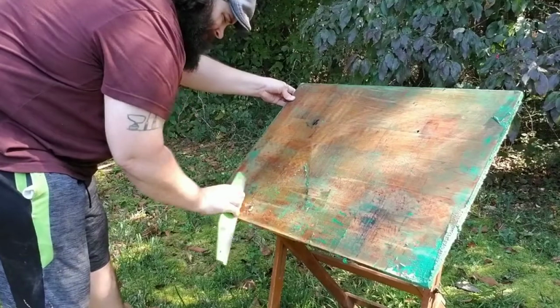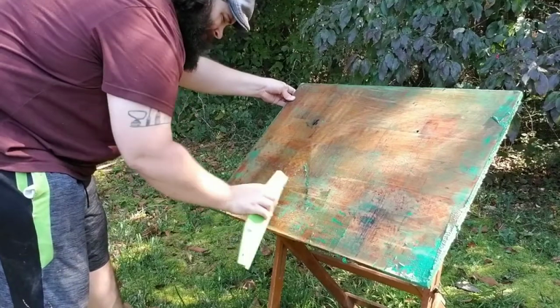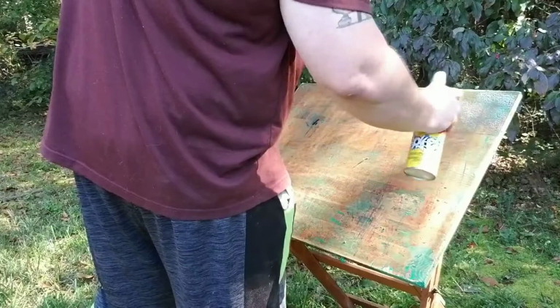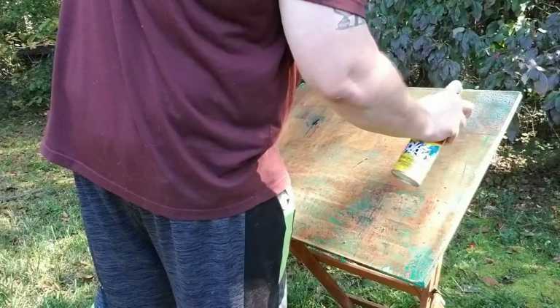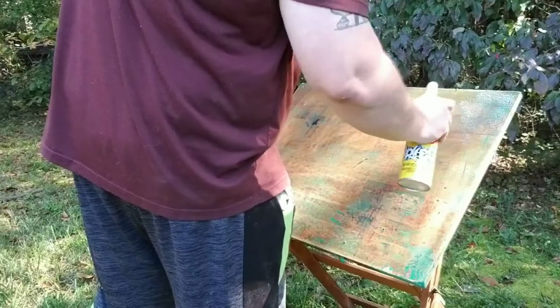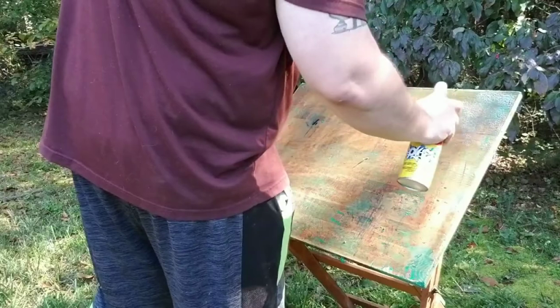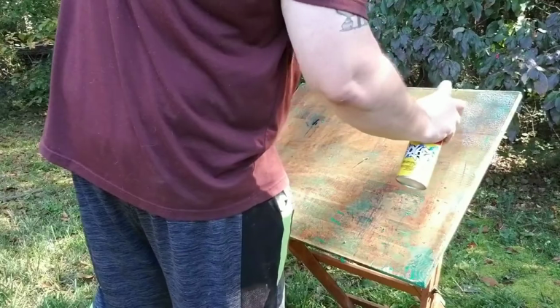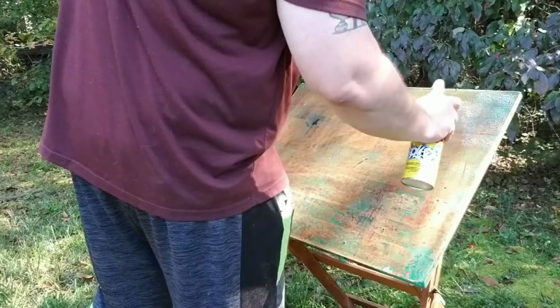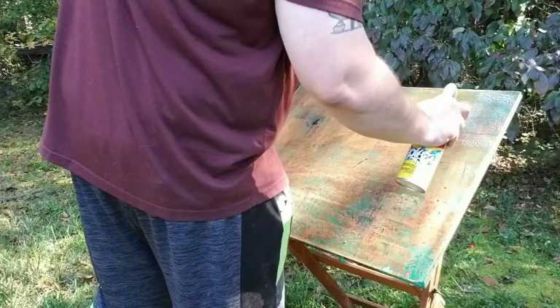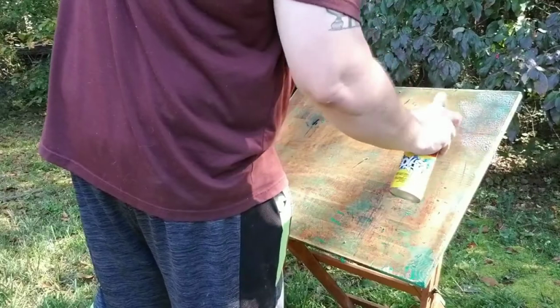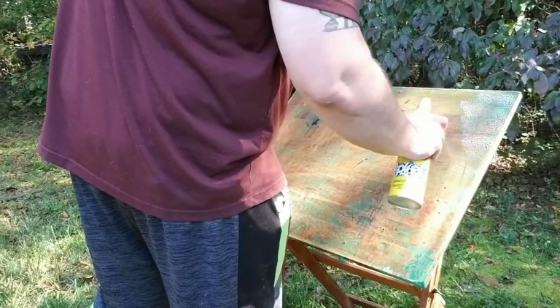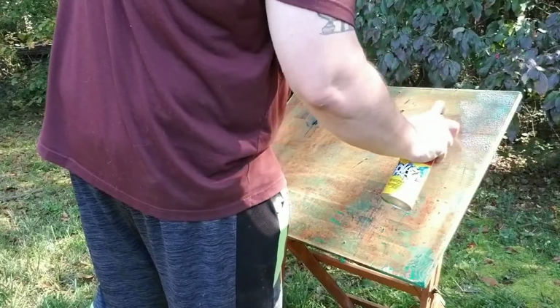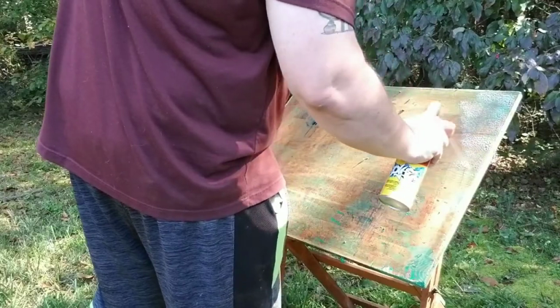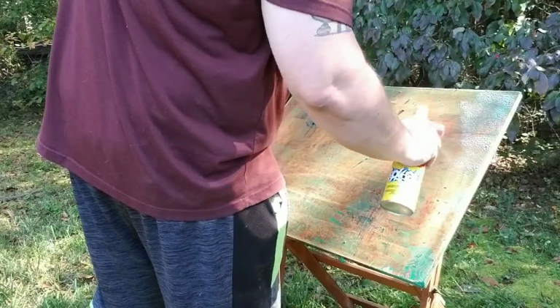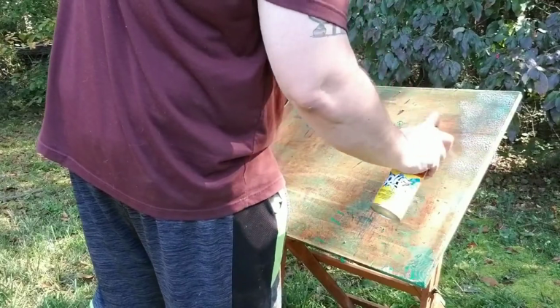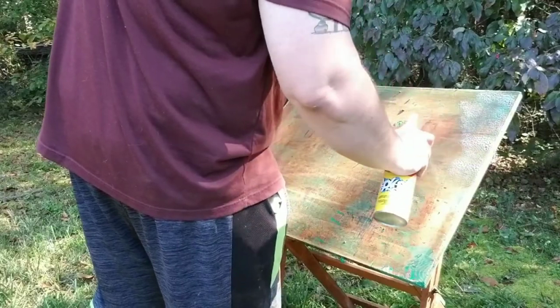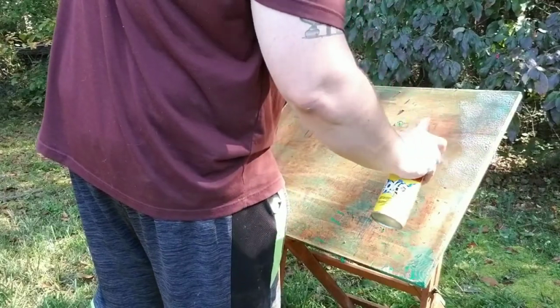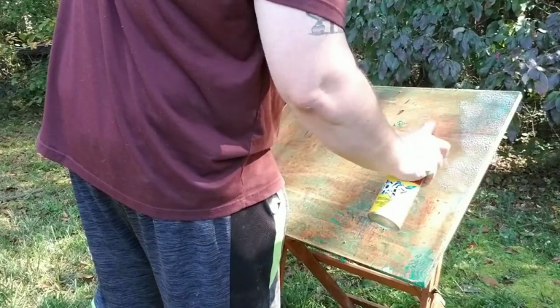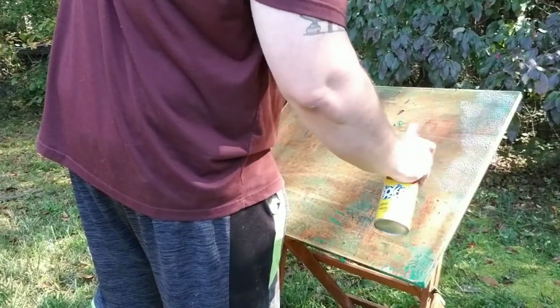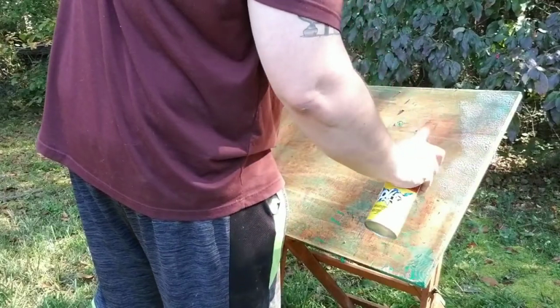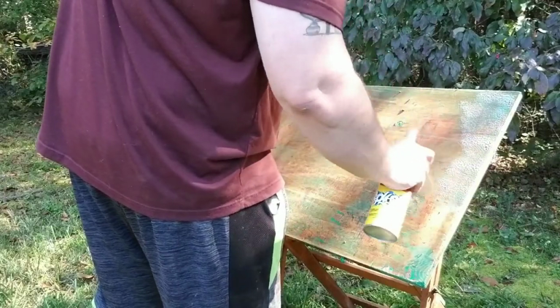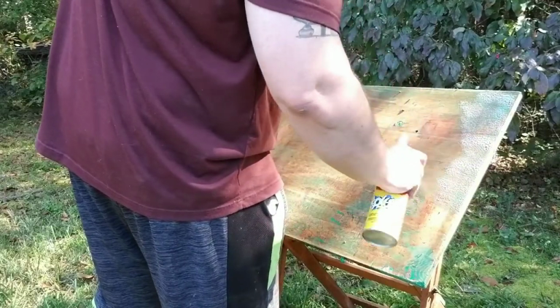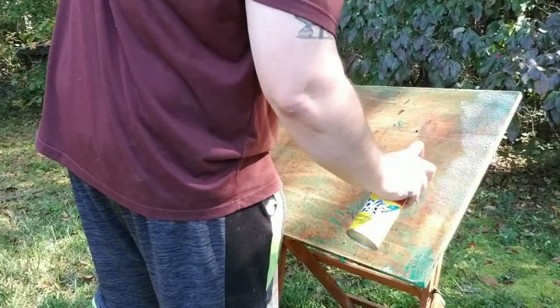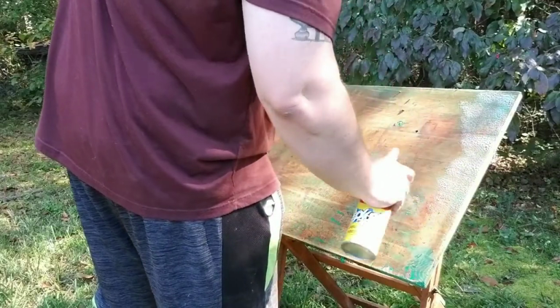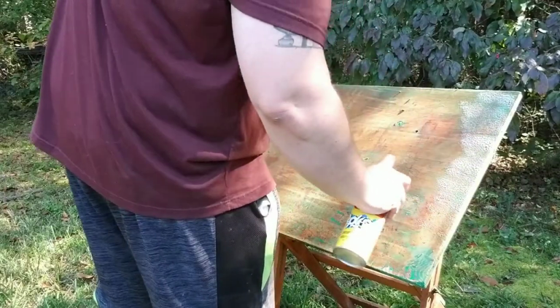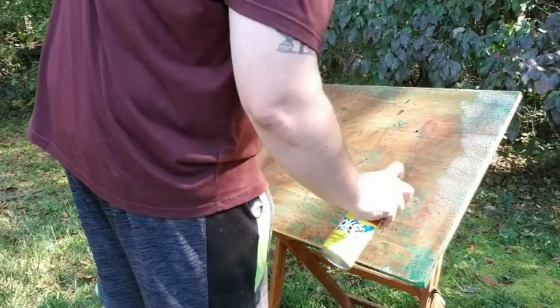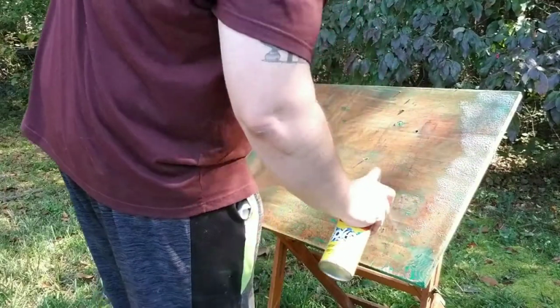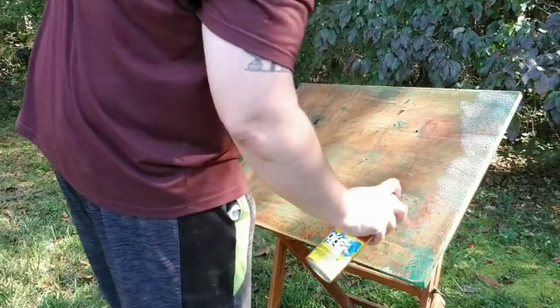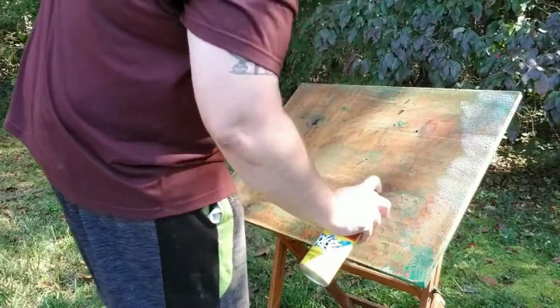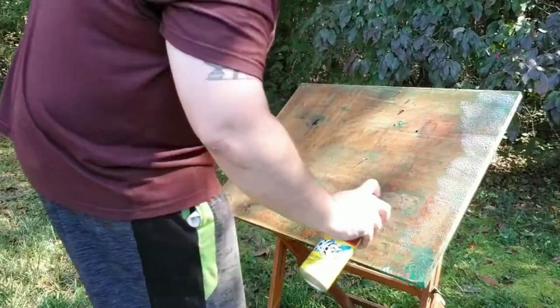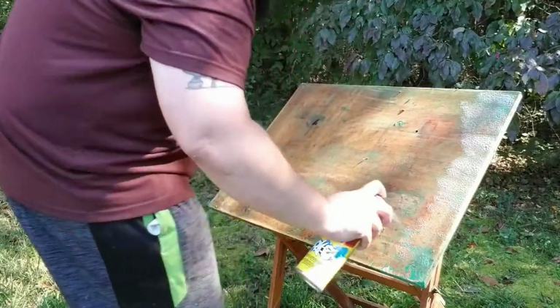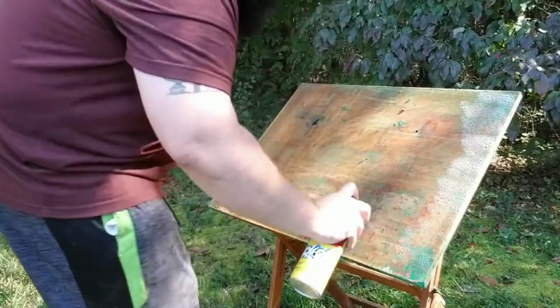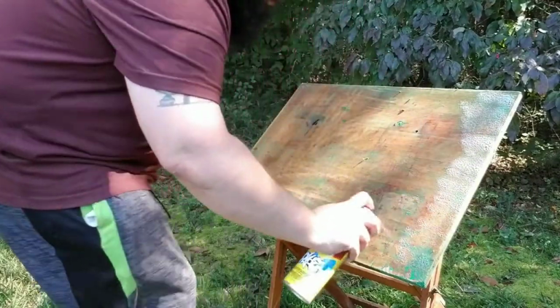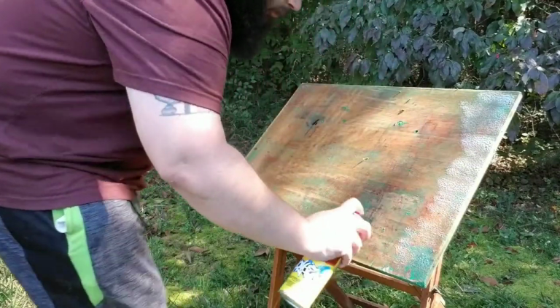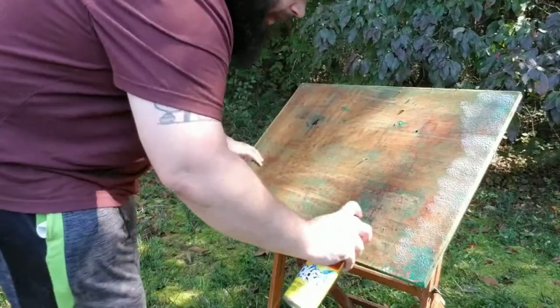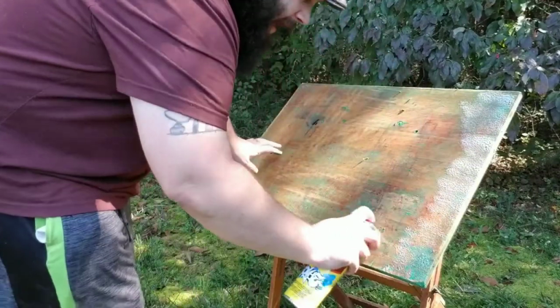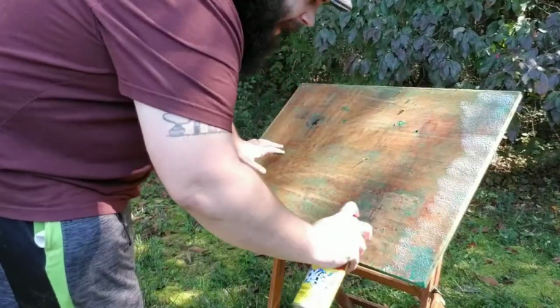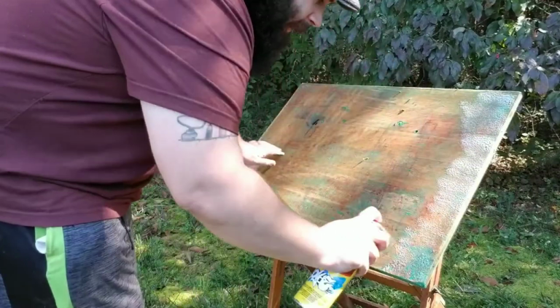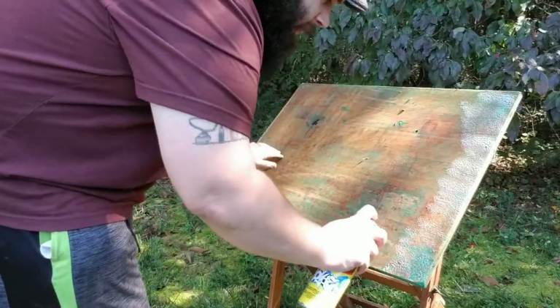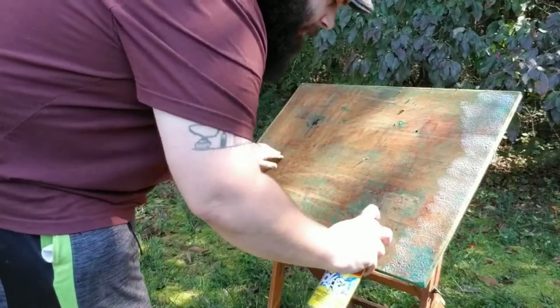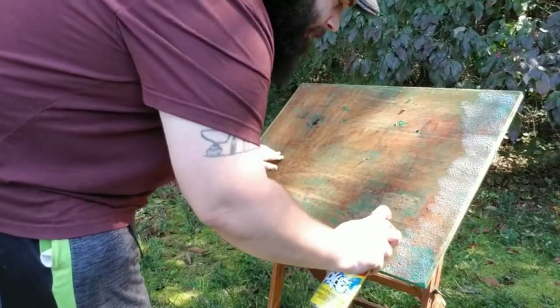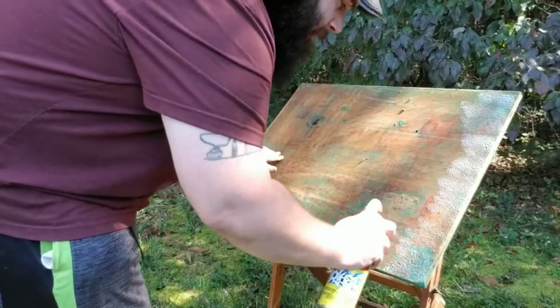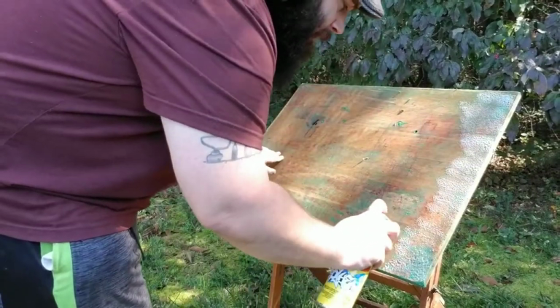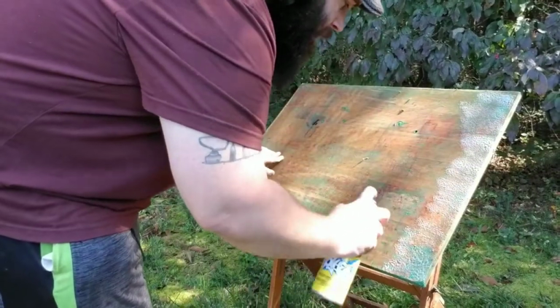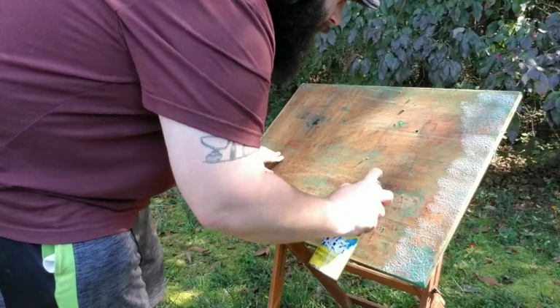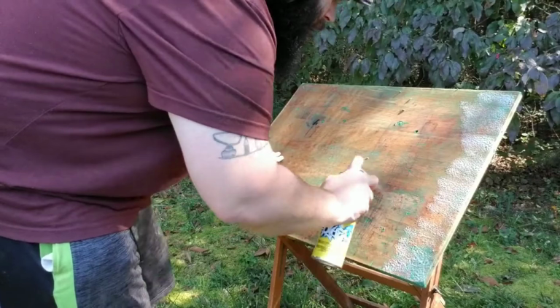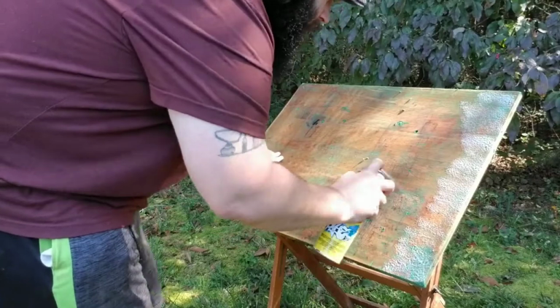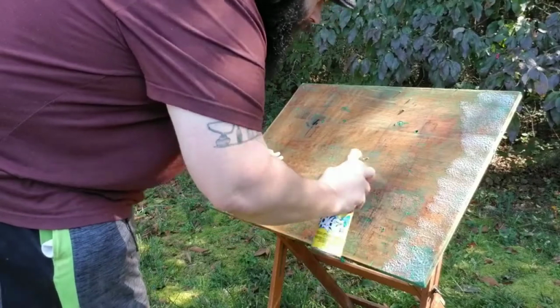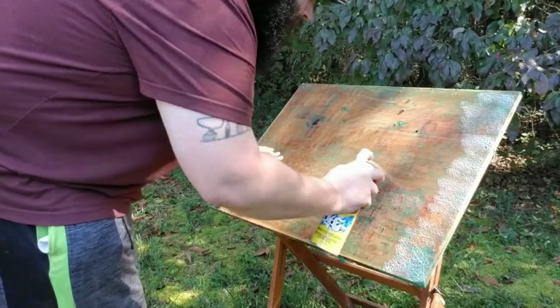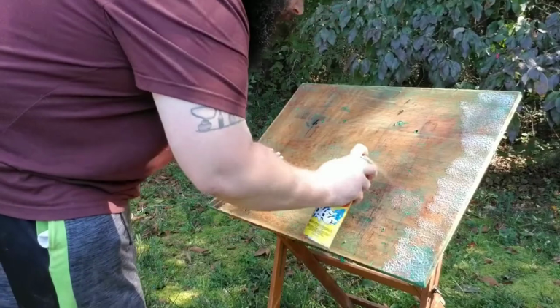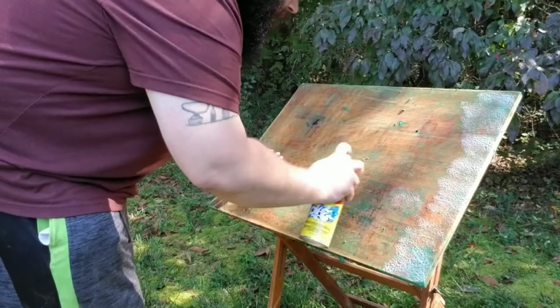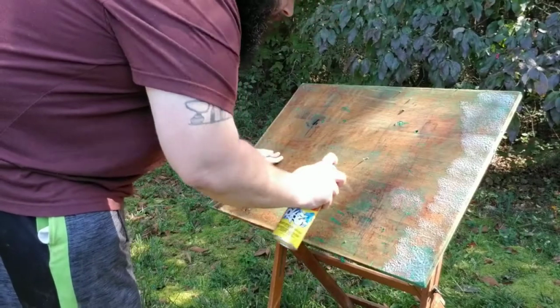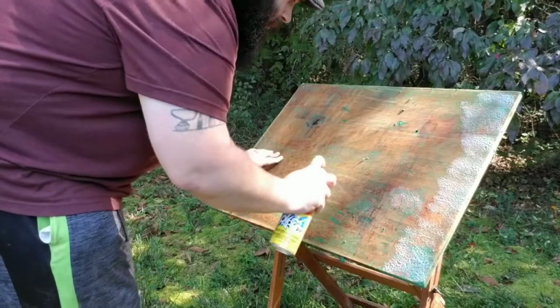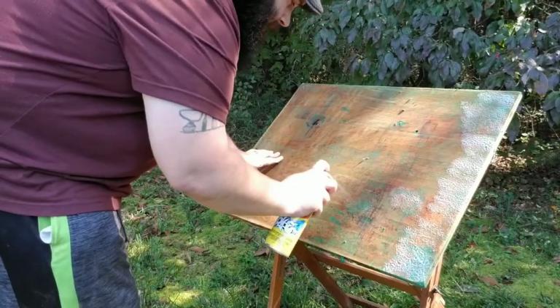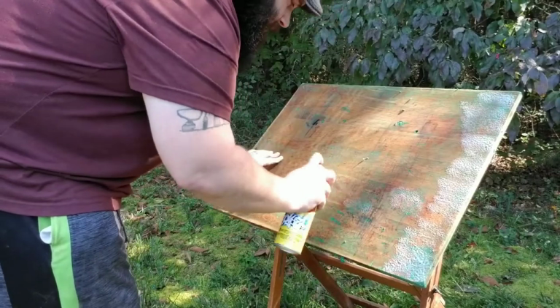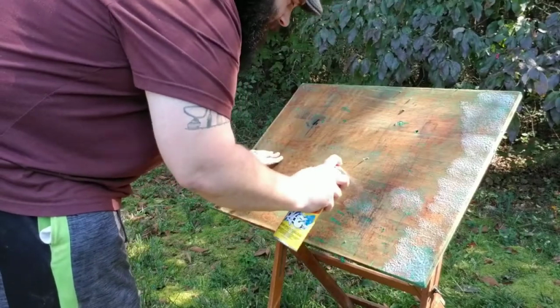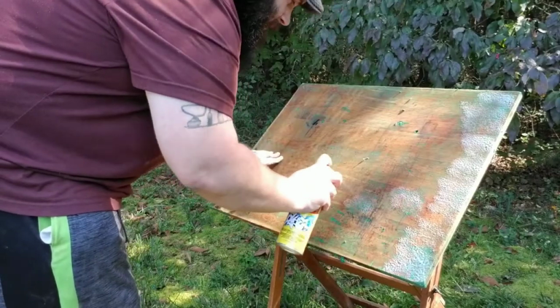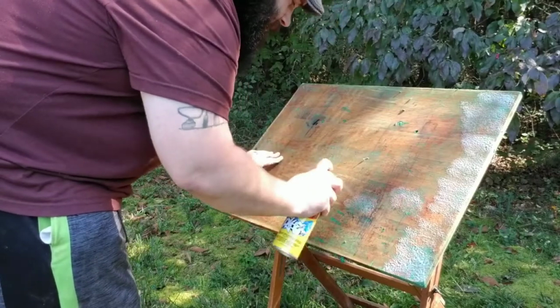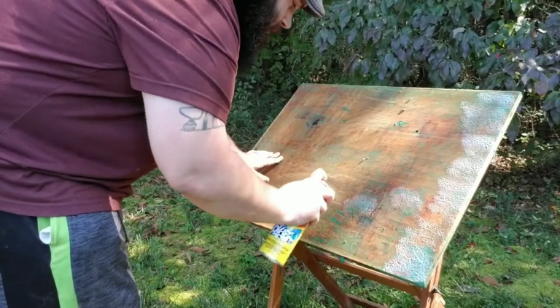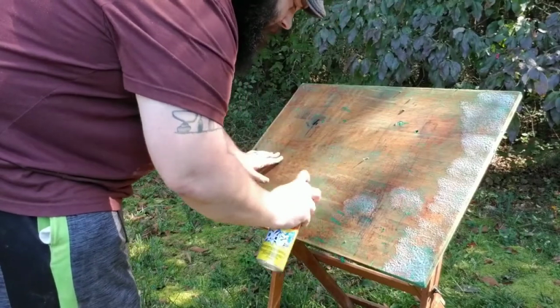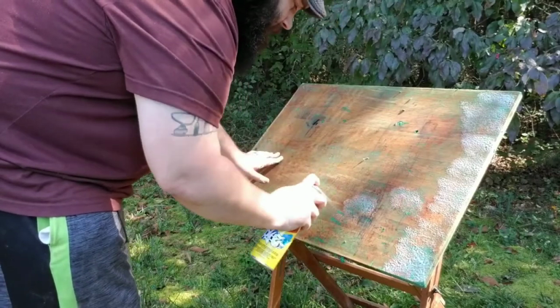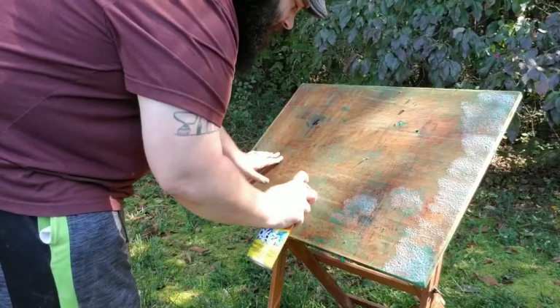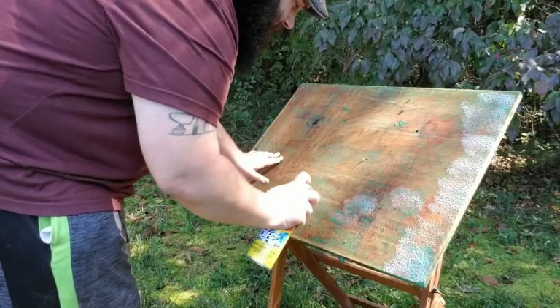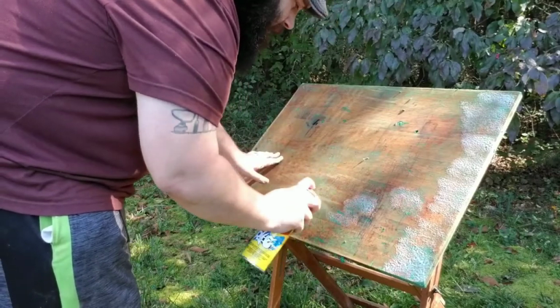Now we're going to move away from the scraper and move into the rag. I'm going to let some of these spots settle.